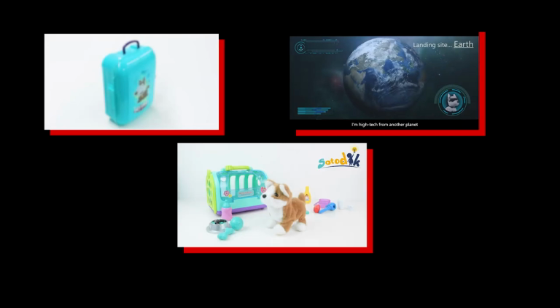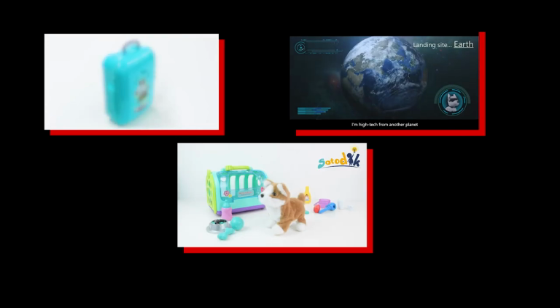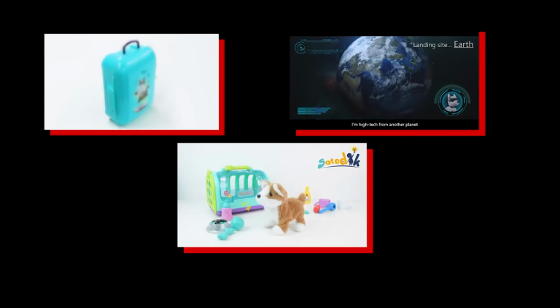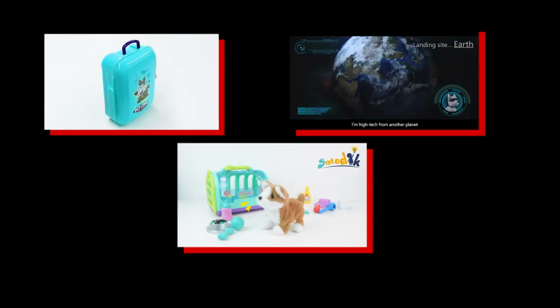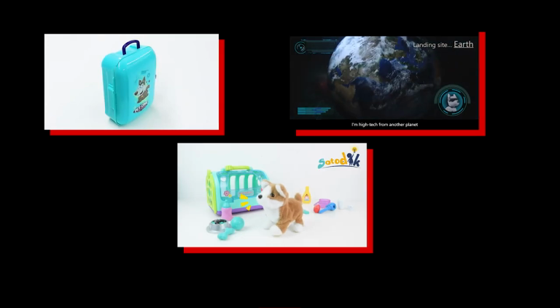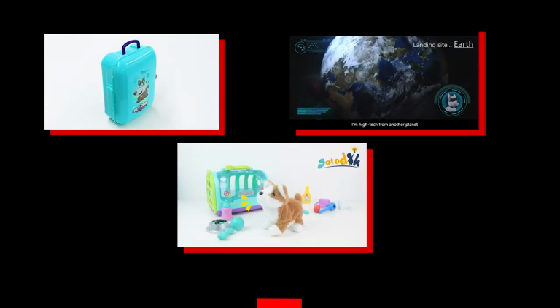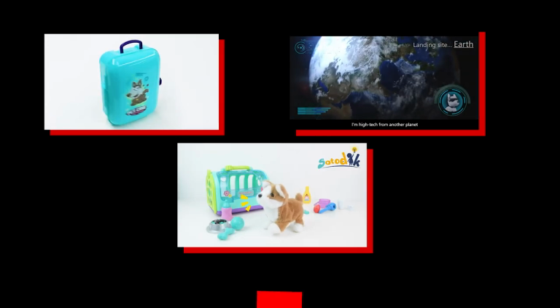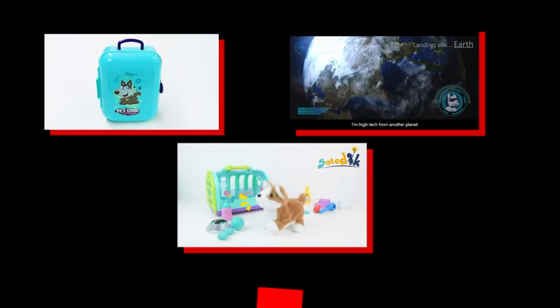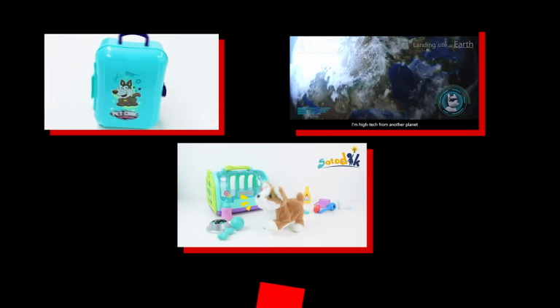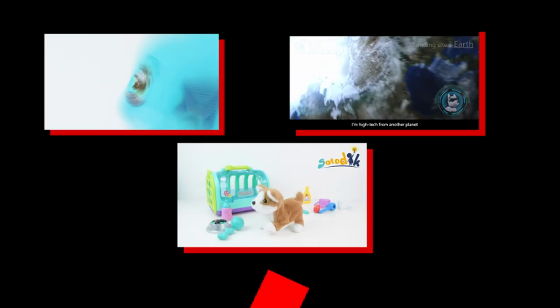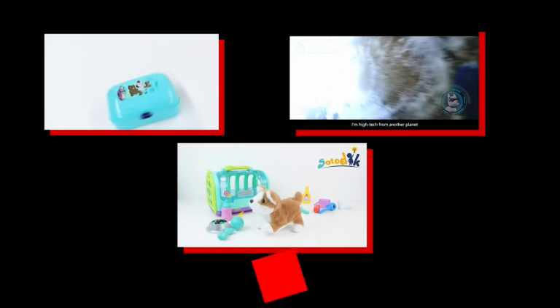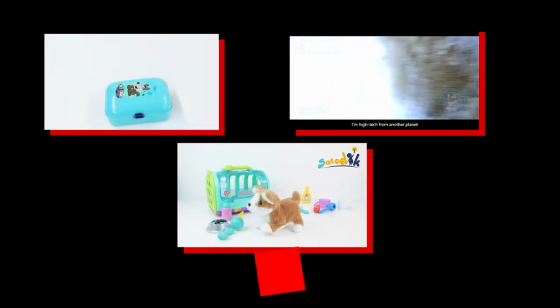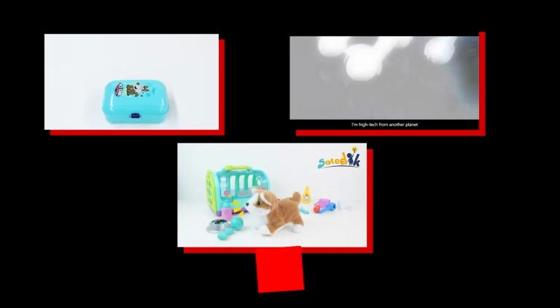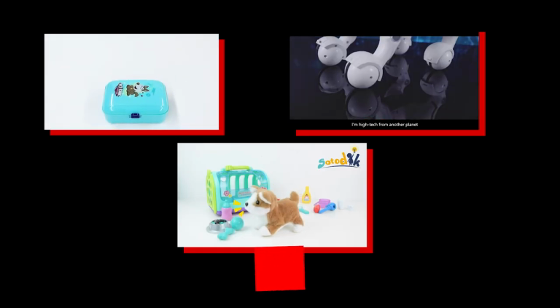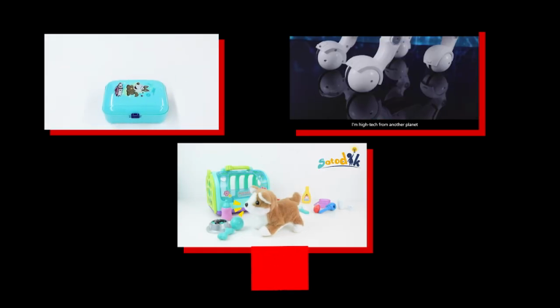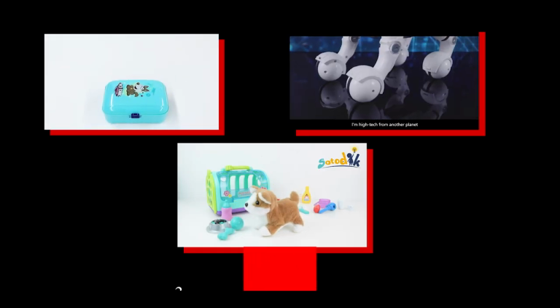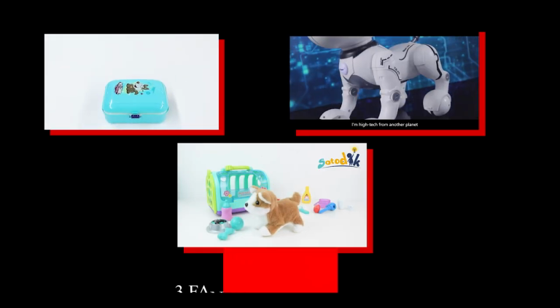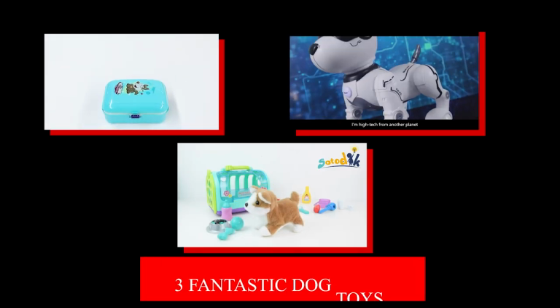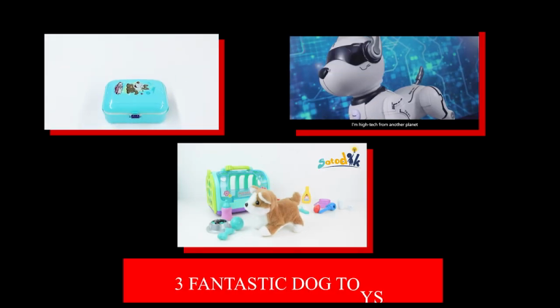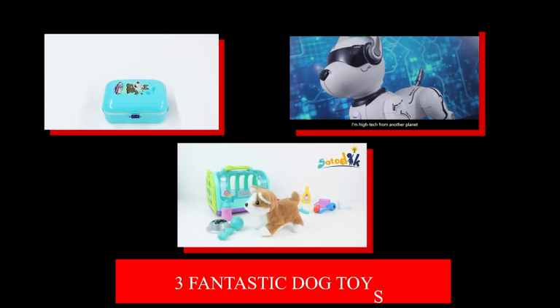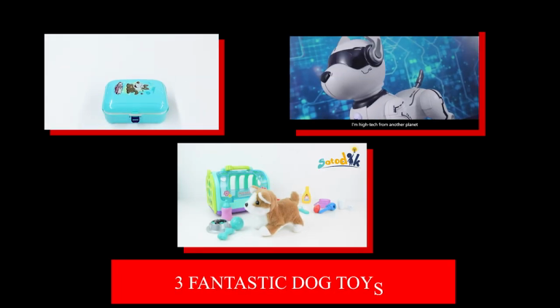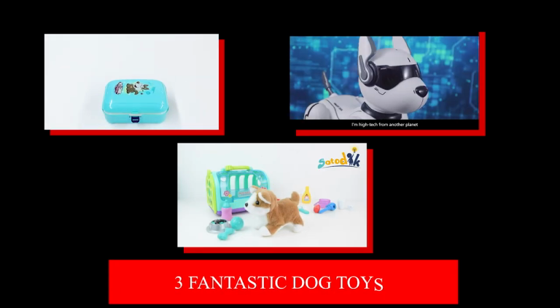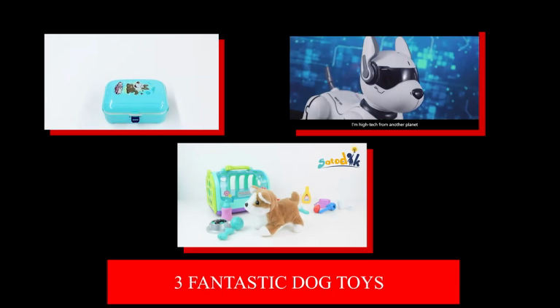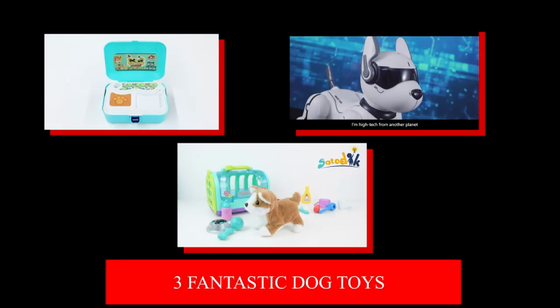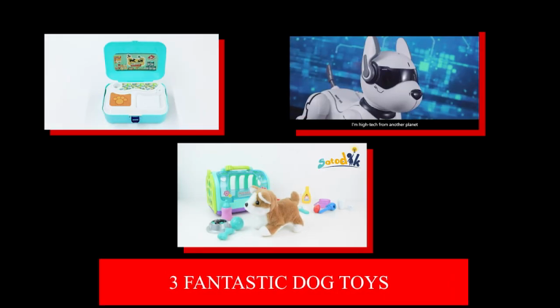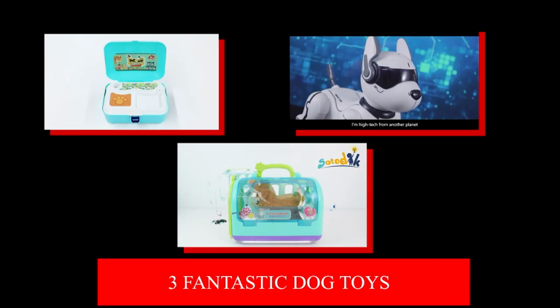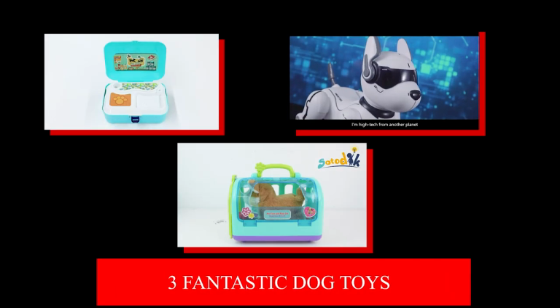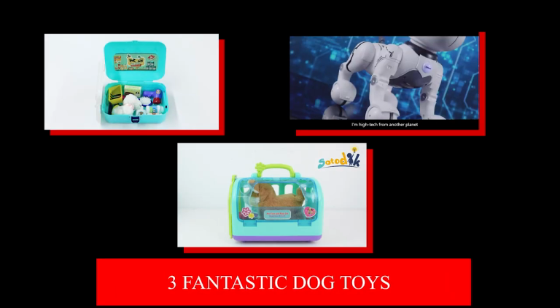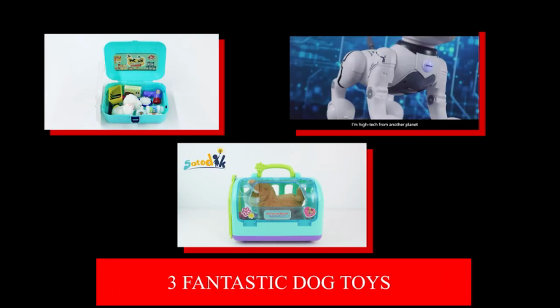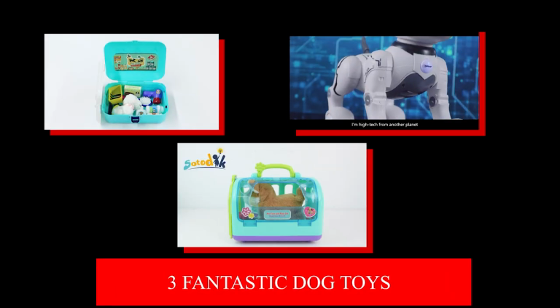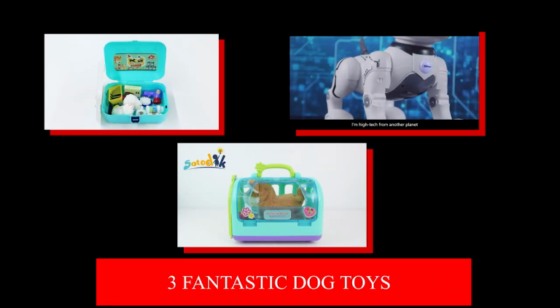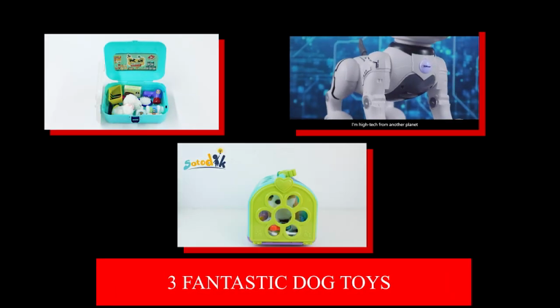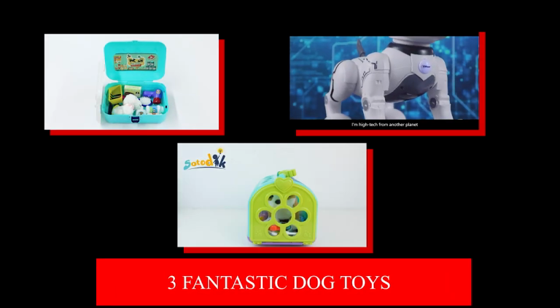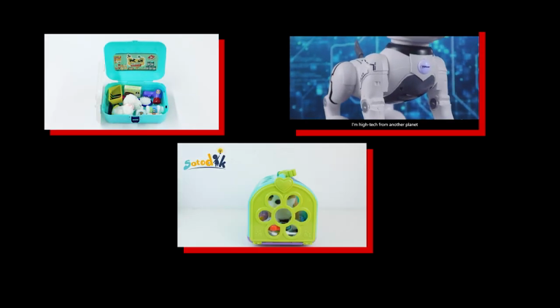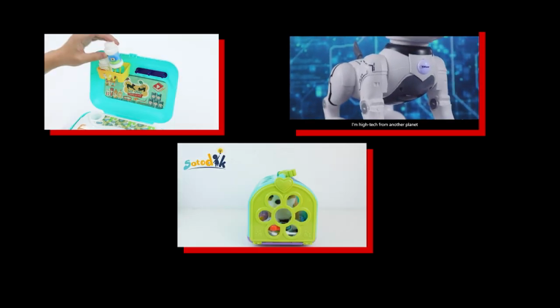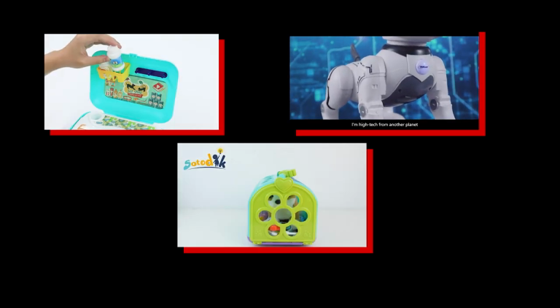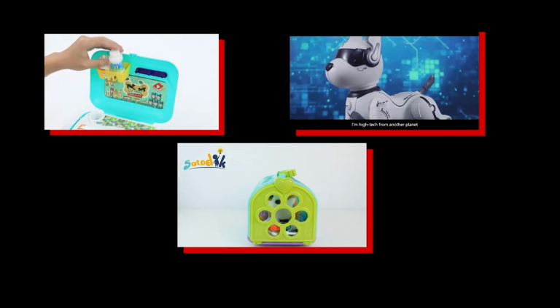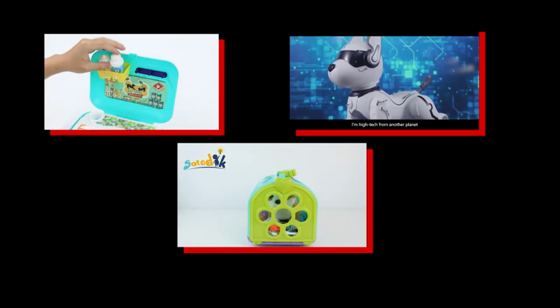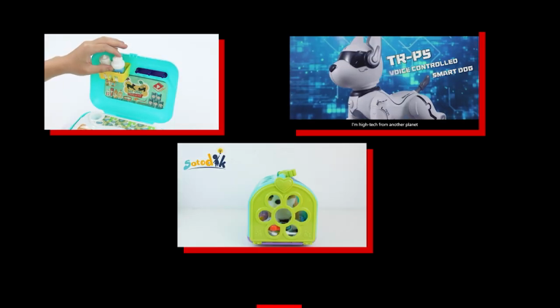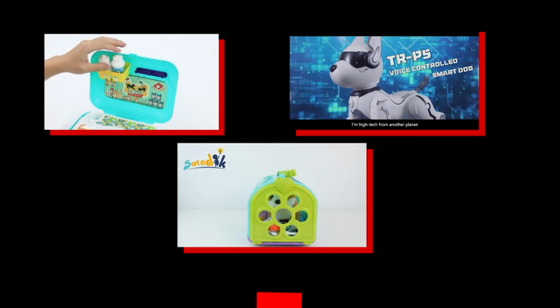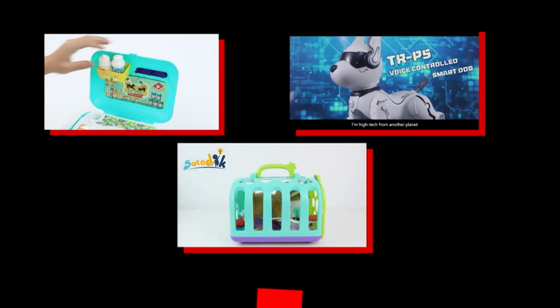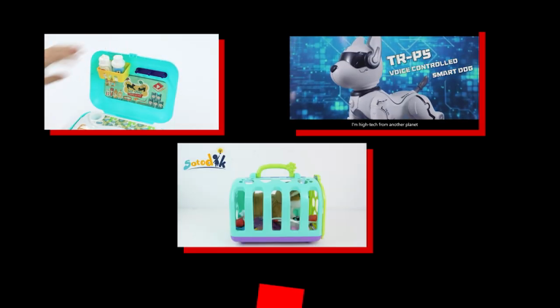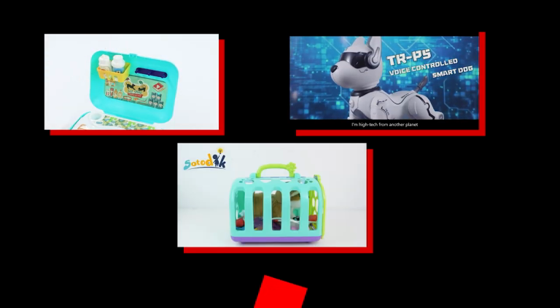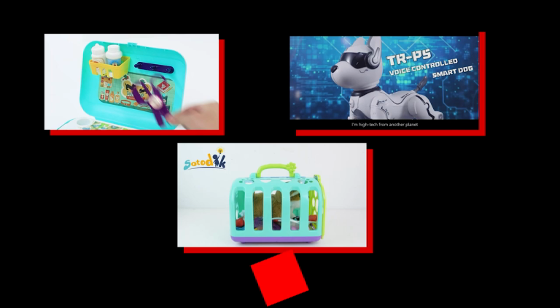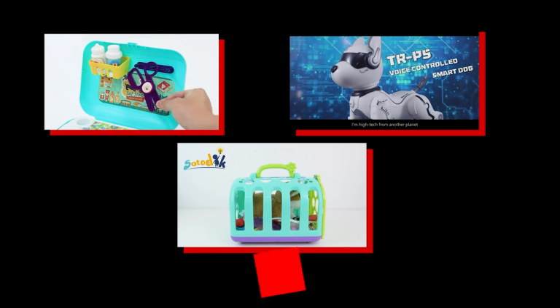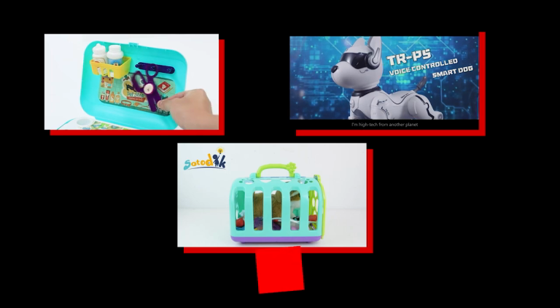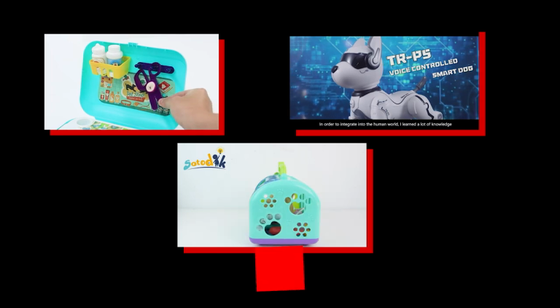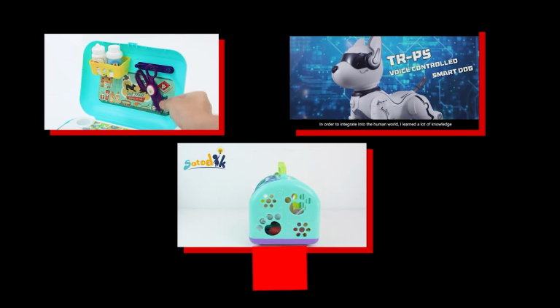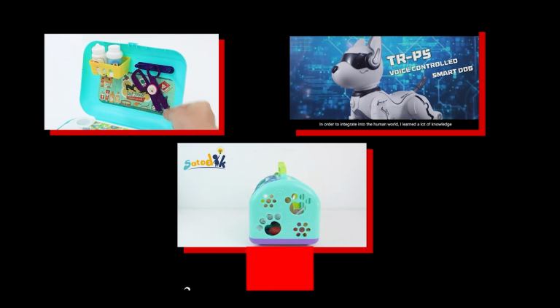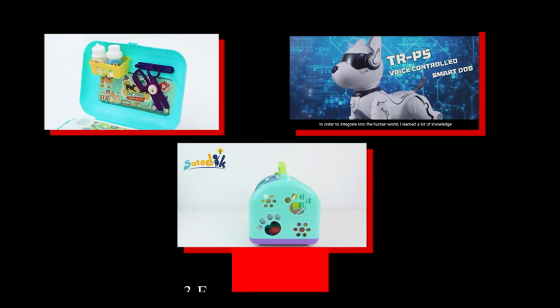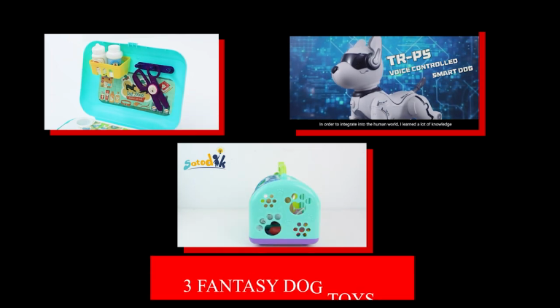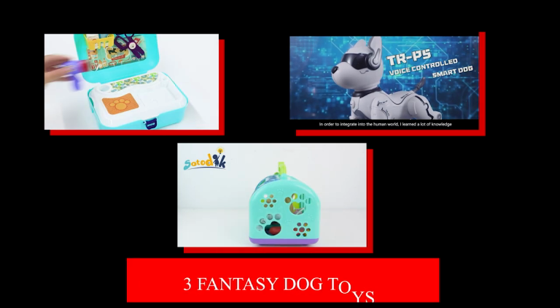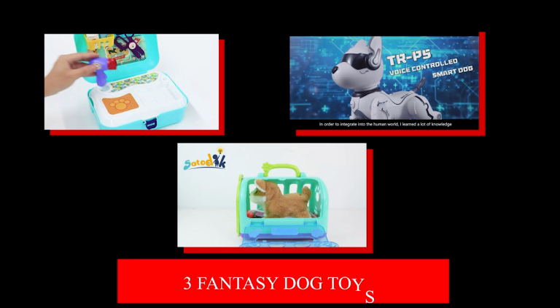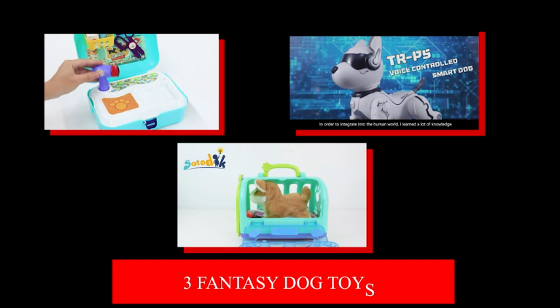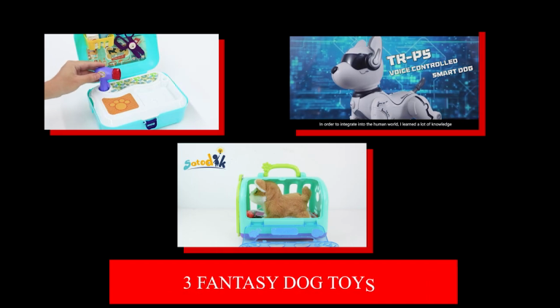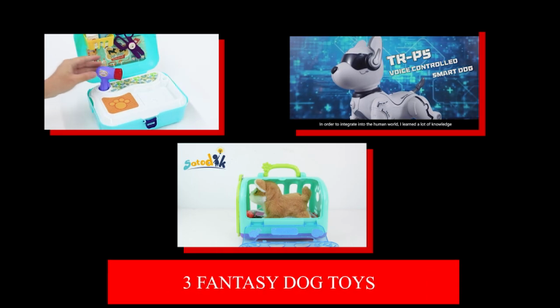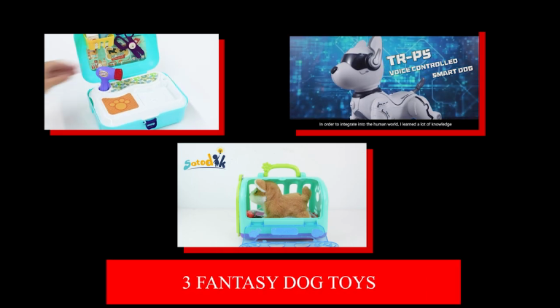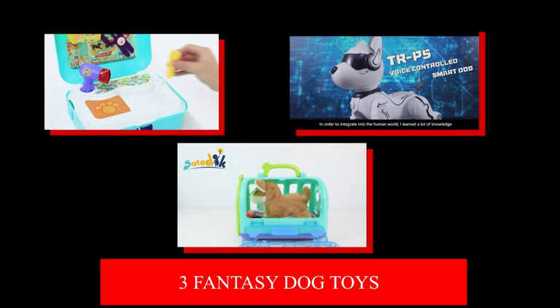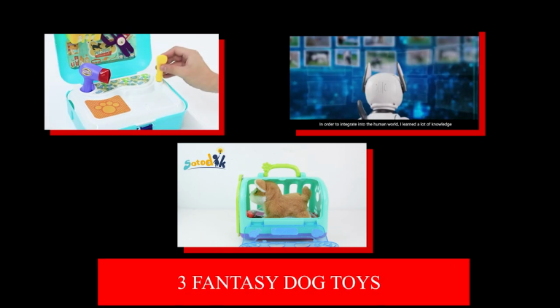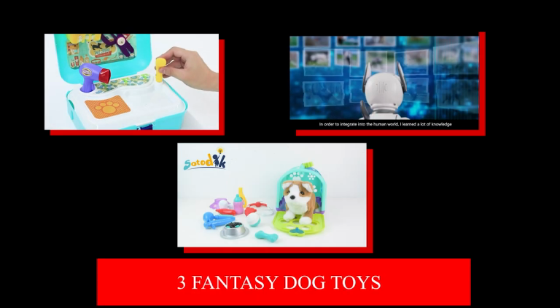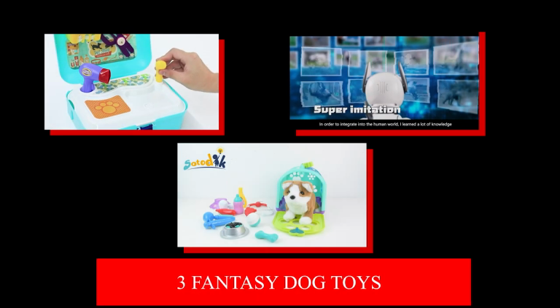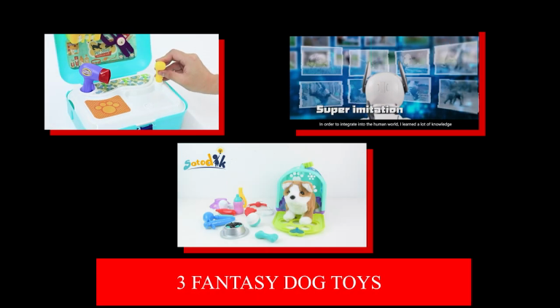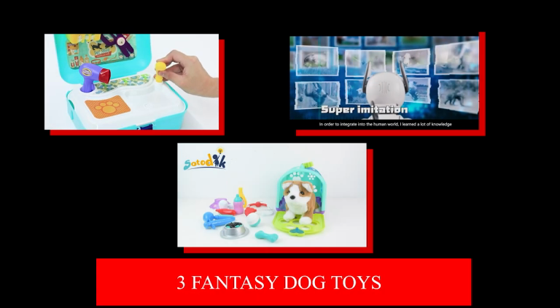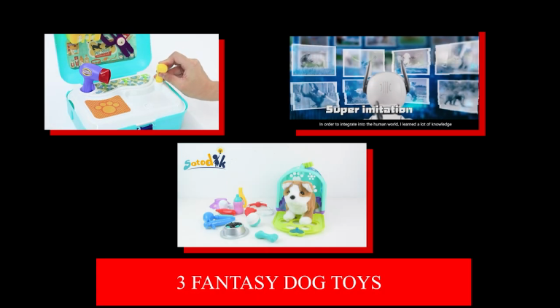Three Fantastic Dog Toys. Your kids may adore dogs, and because of this, in this video, we will look at three fantastic dog toys.